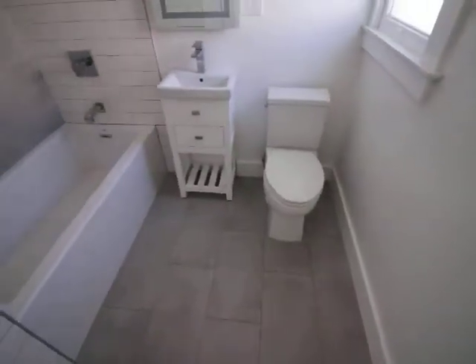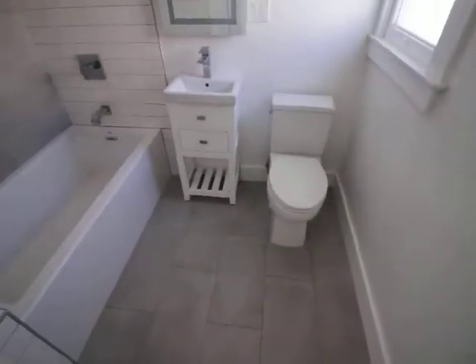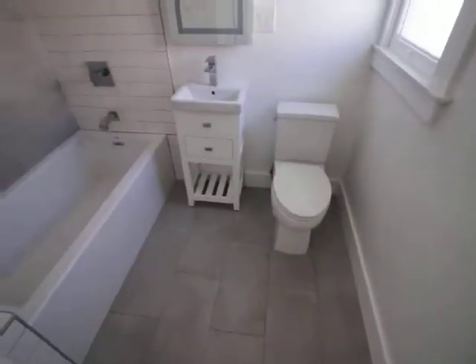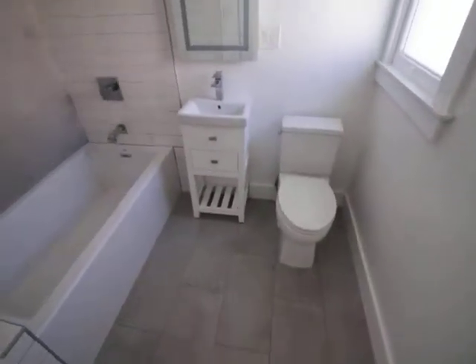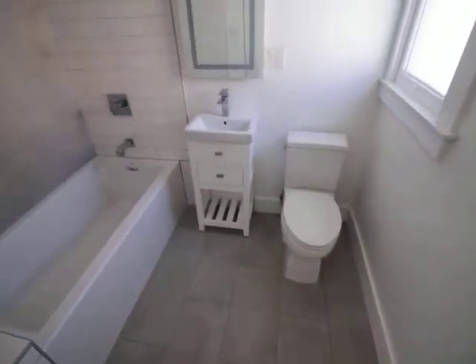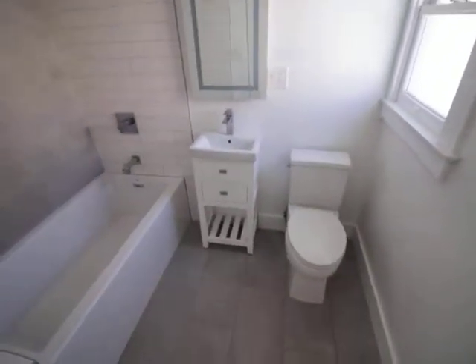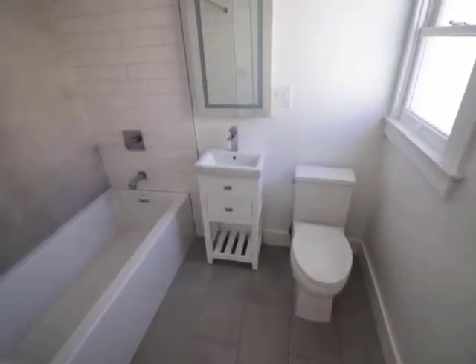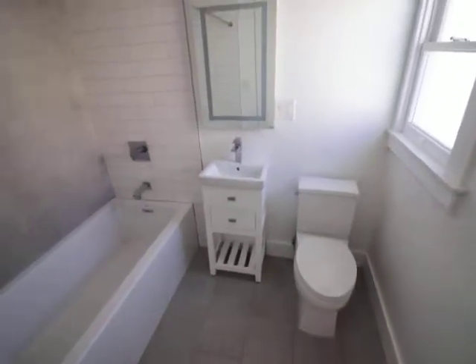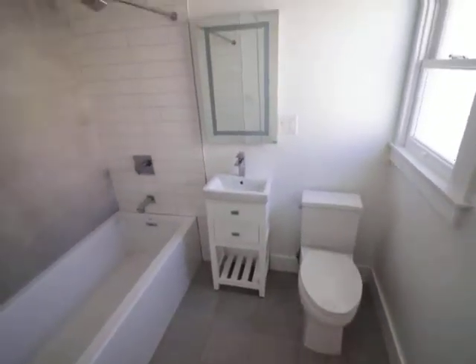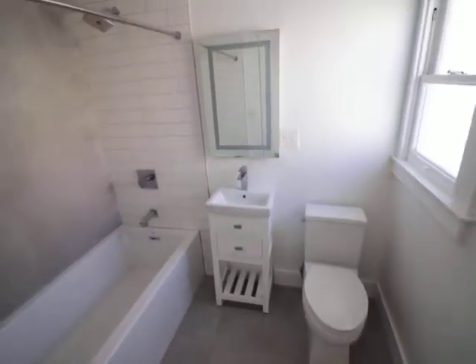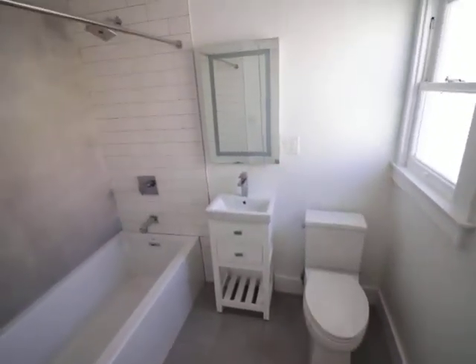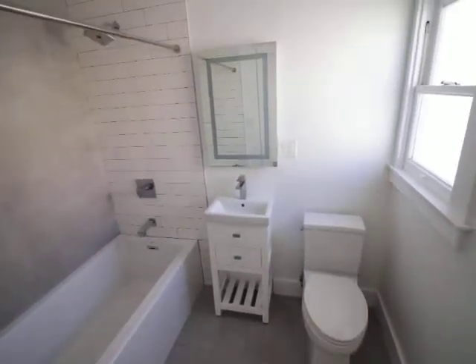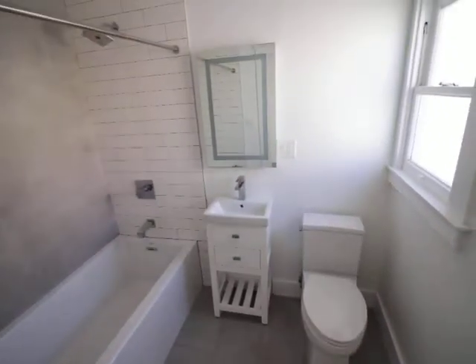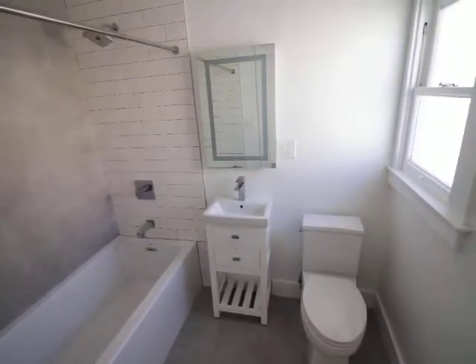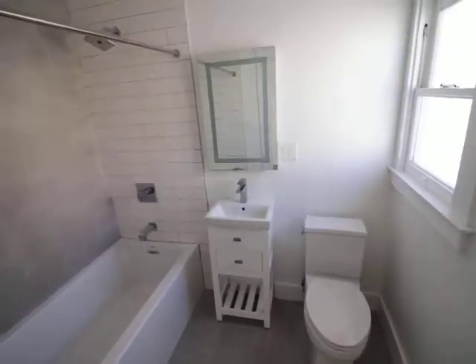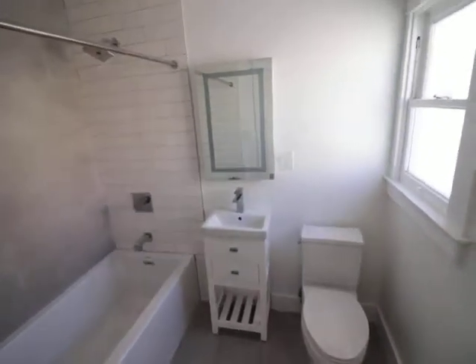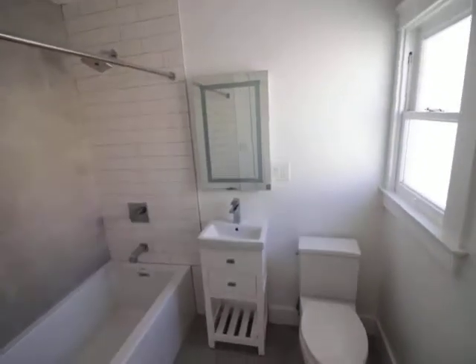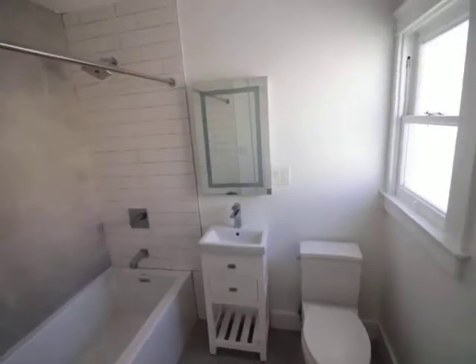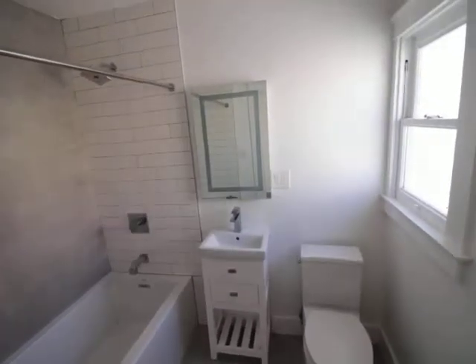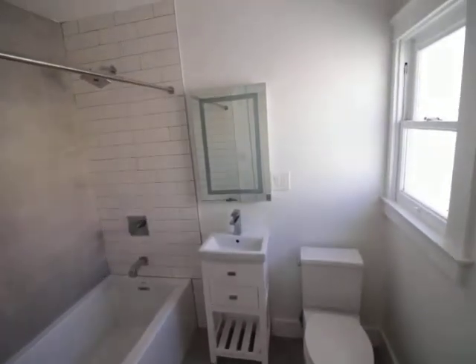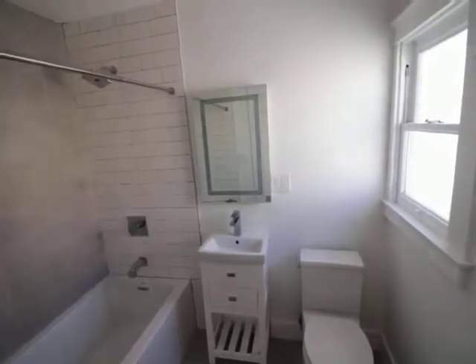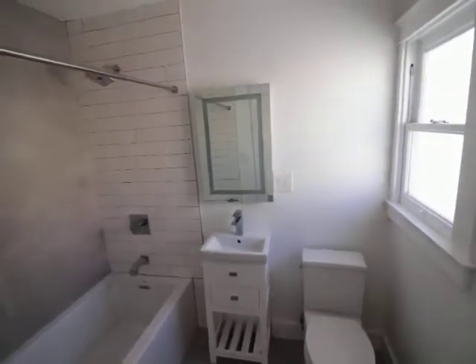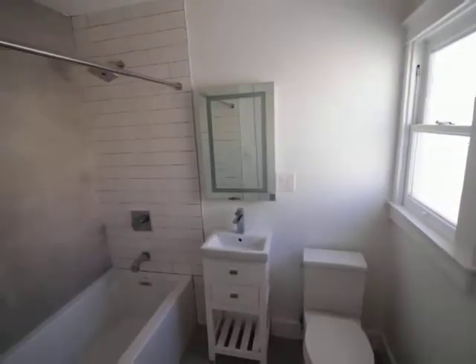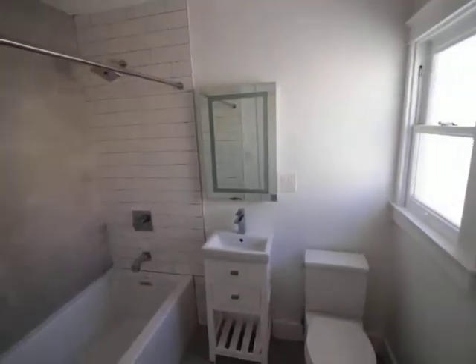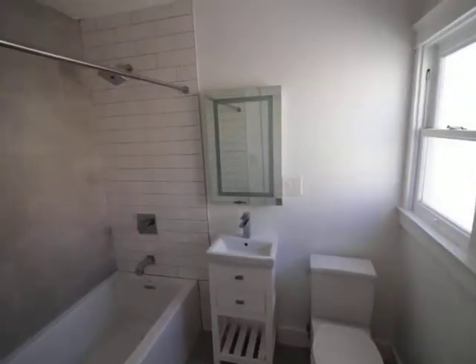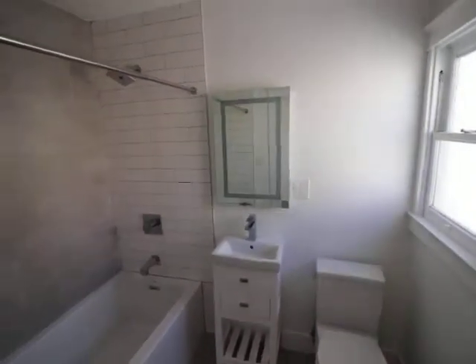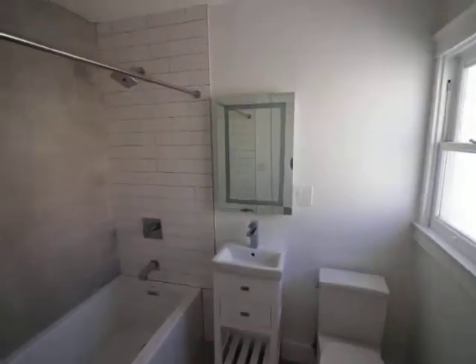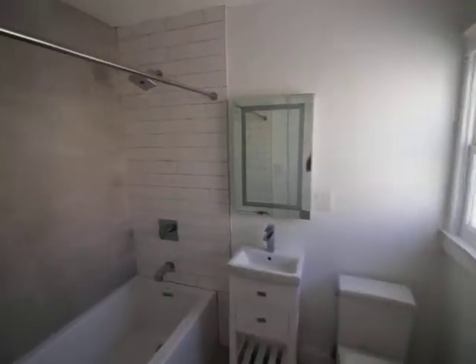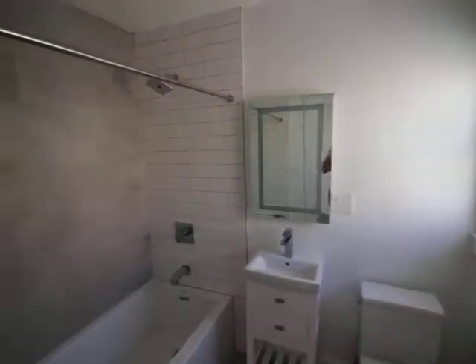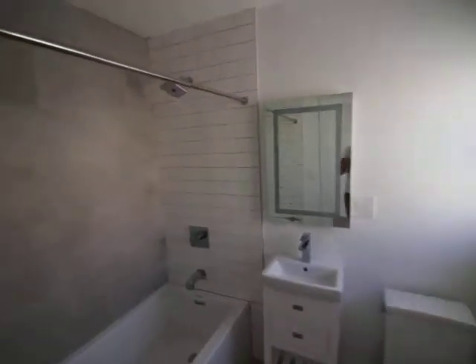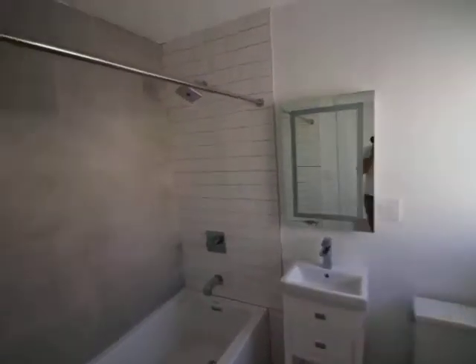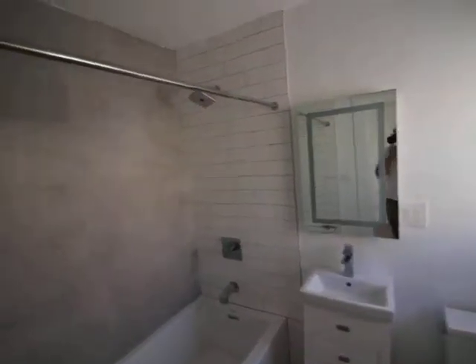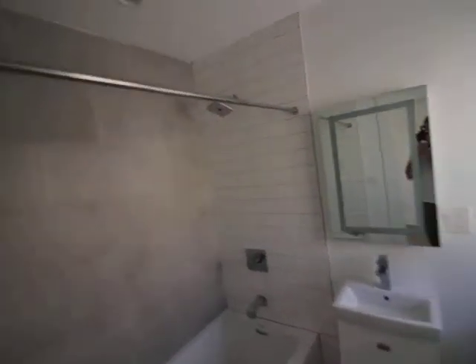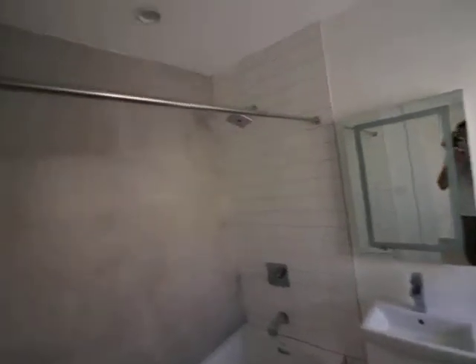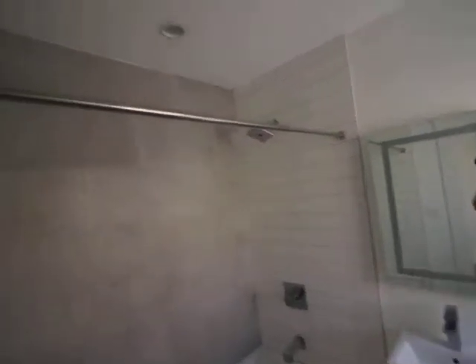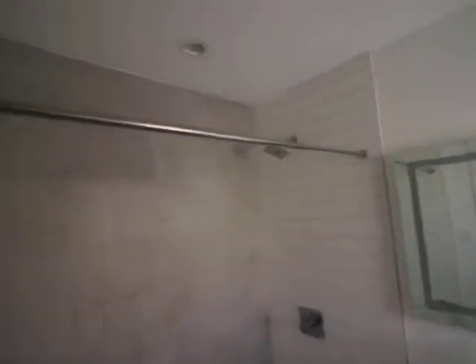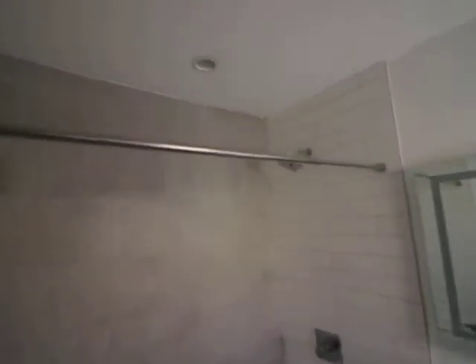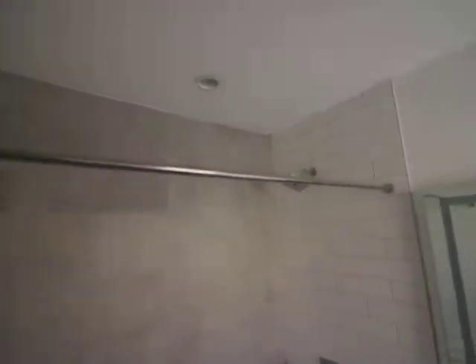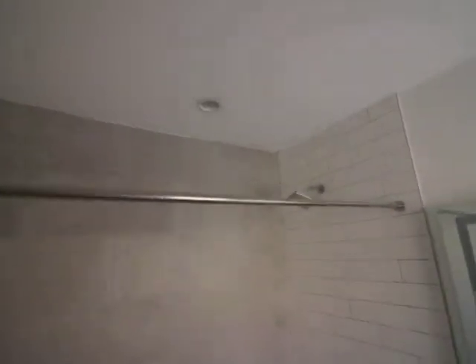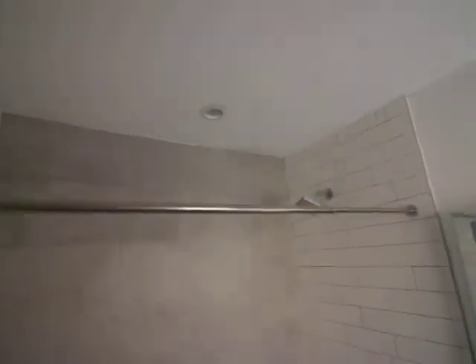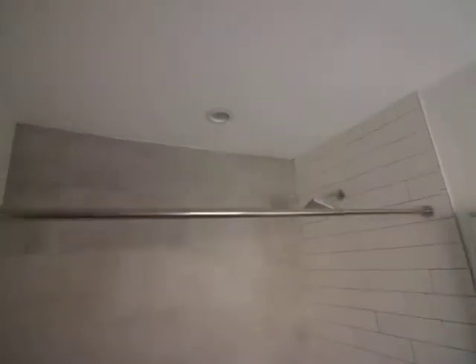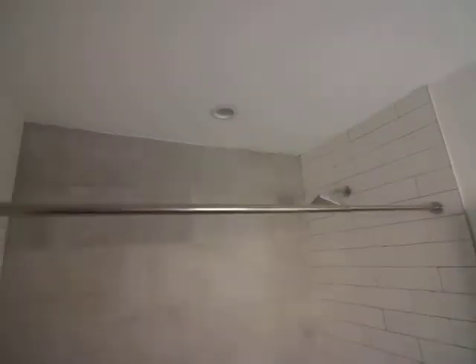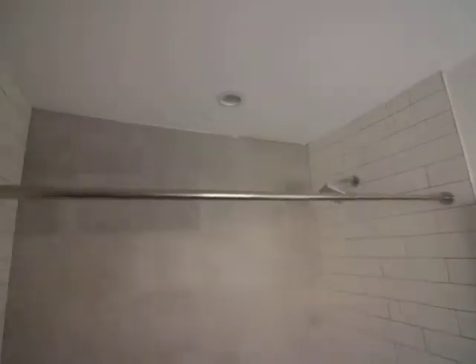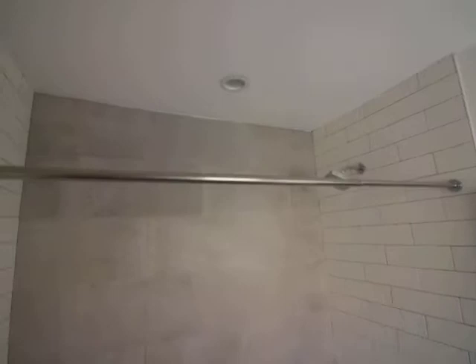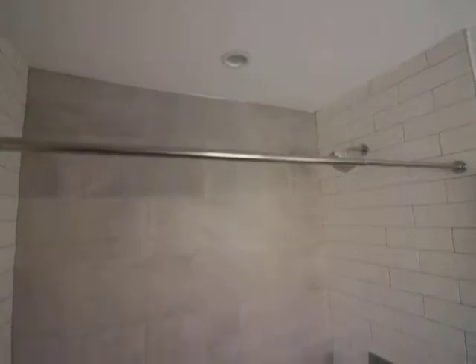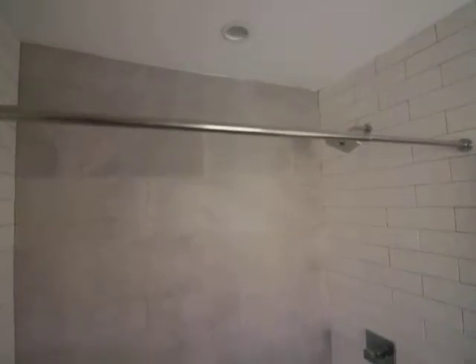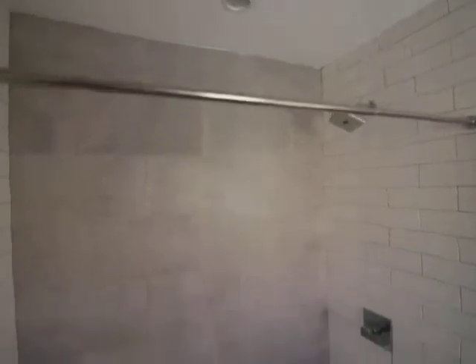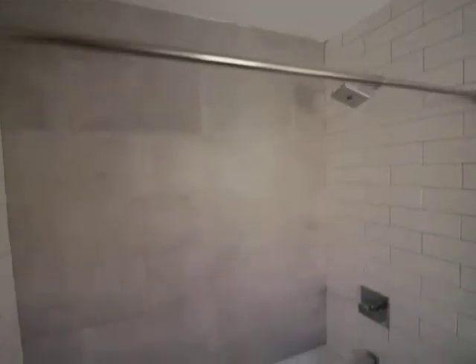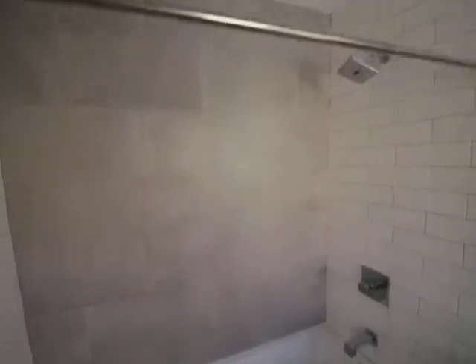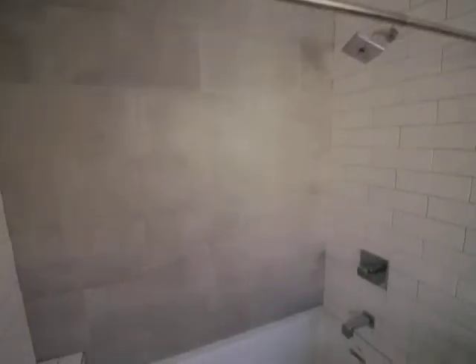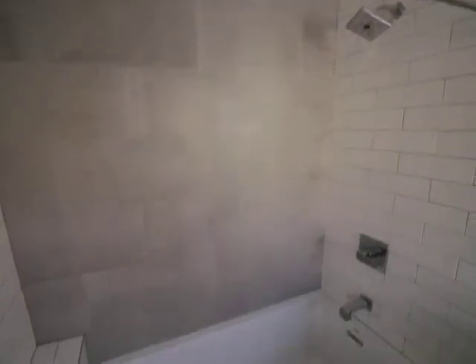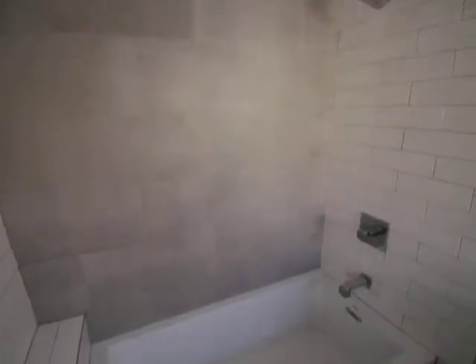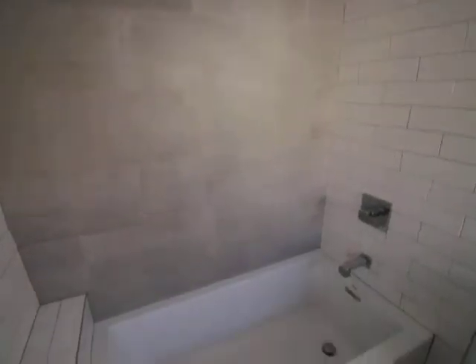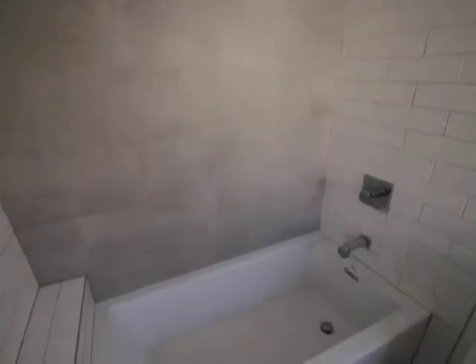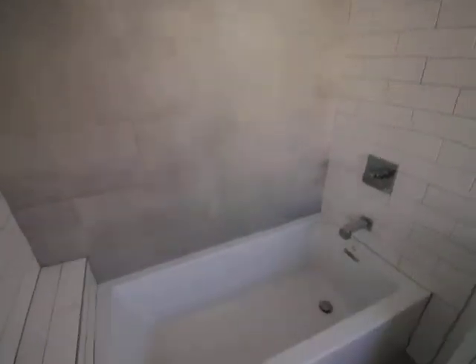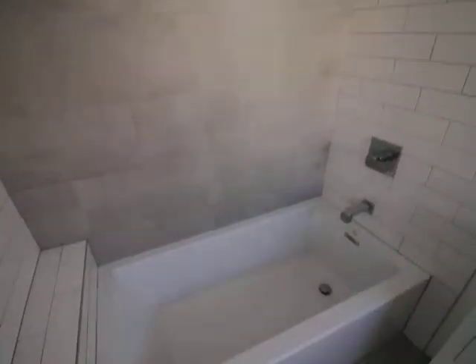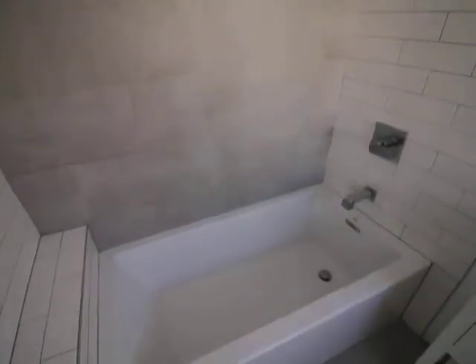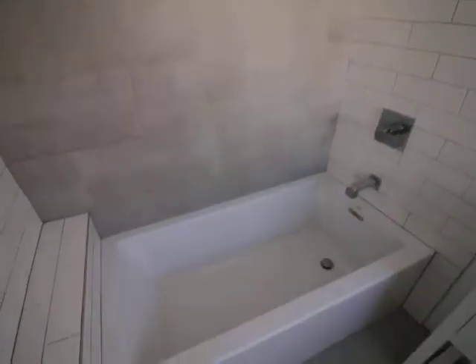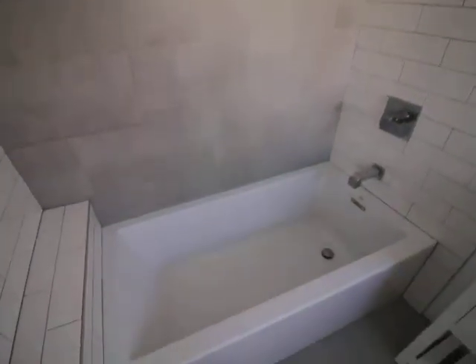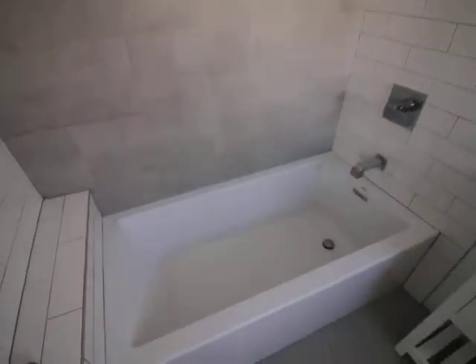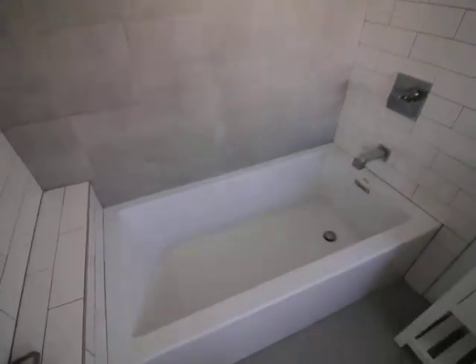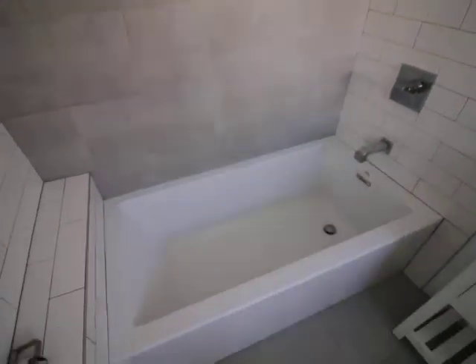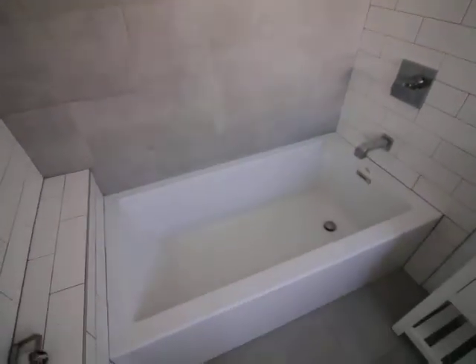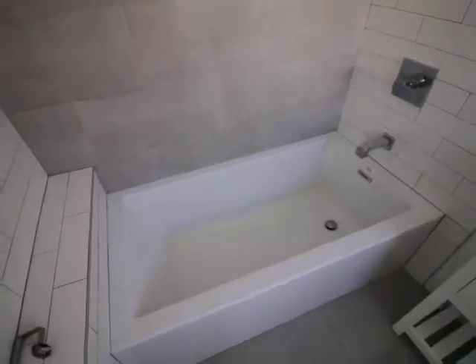Modern bathroom. That mirror lights up. Huge tub.